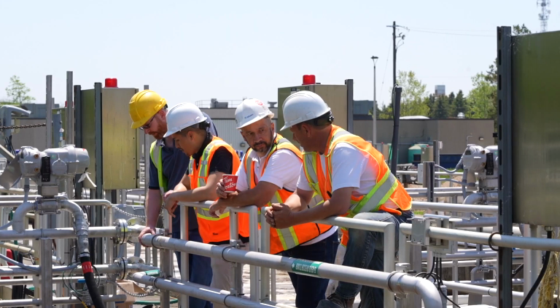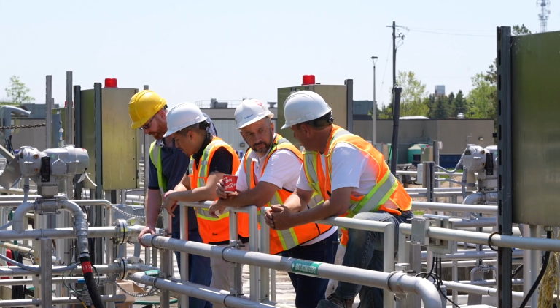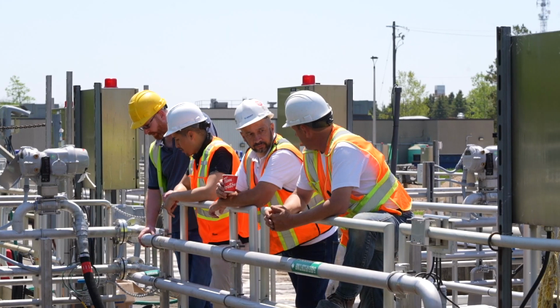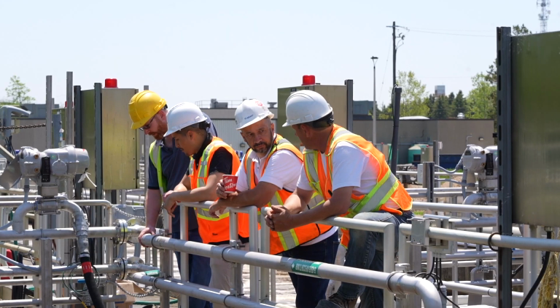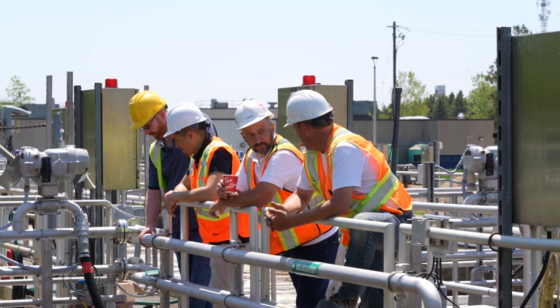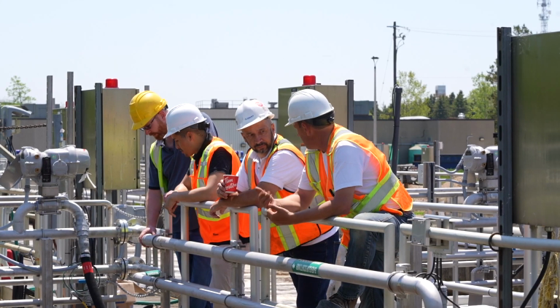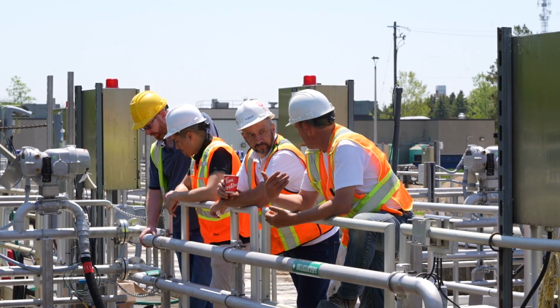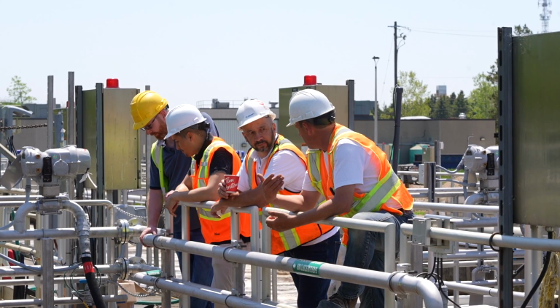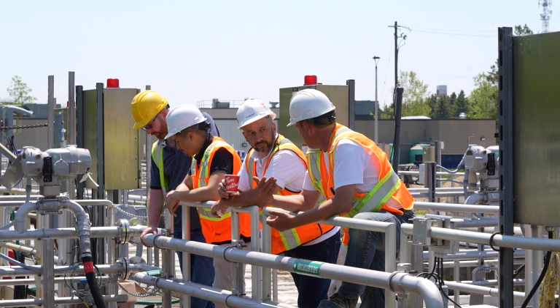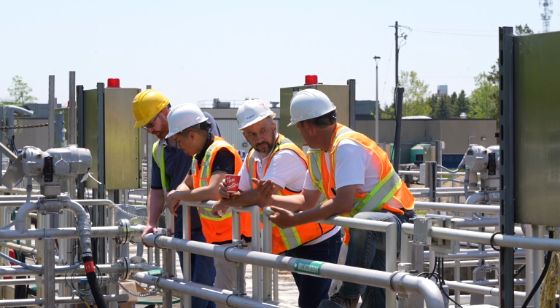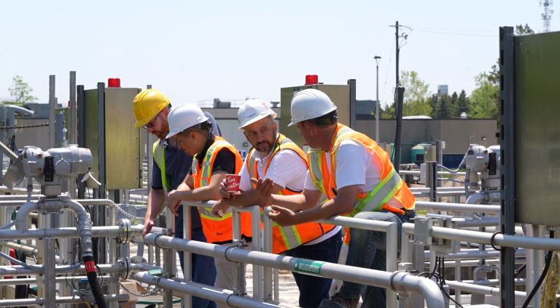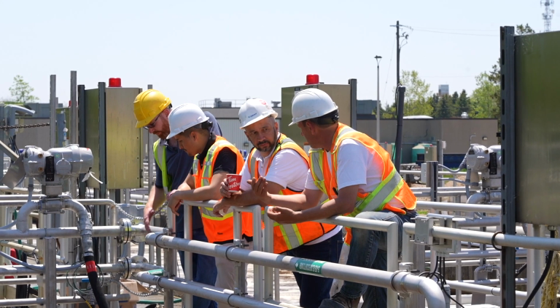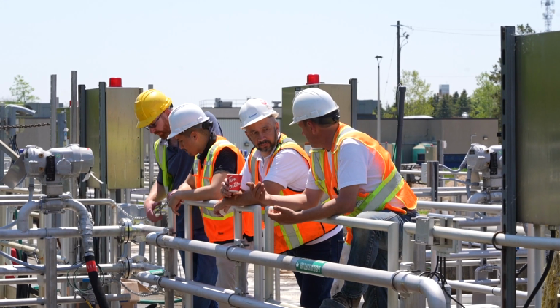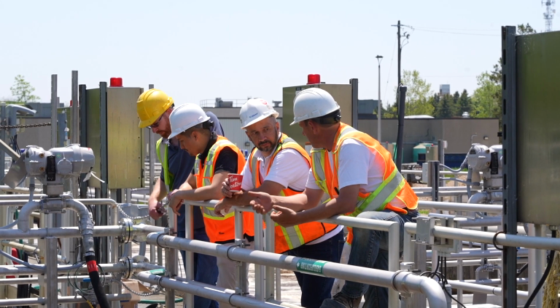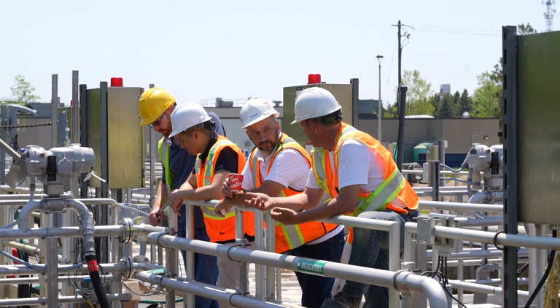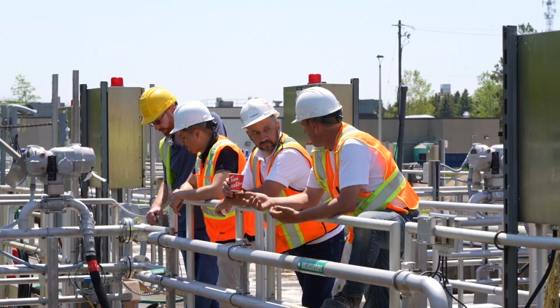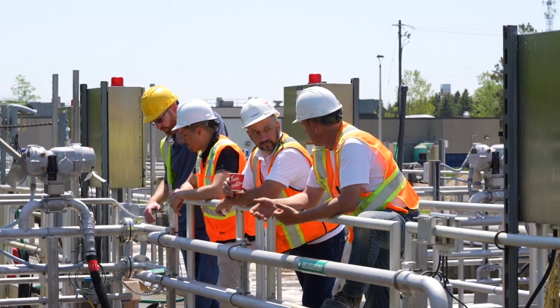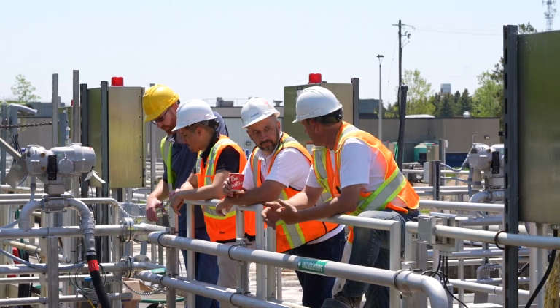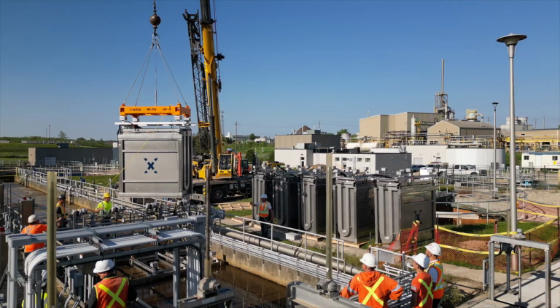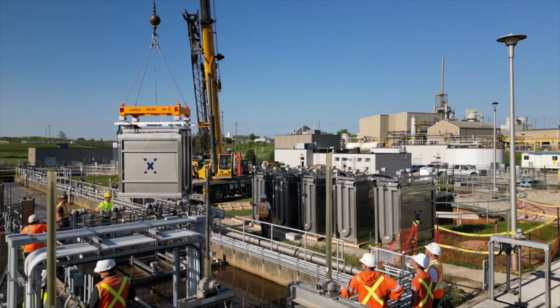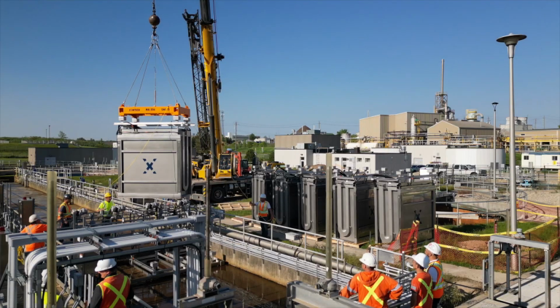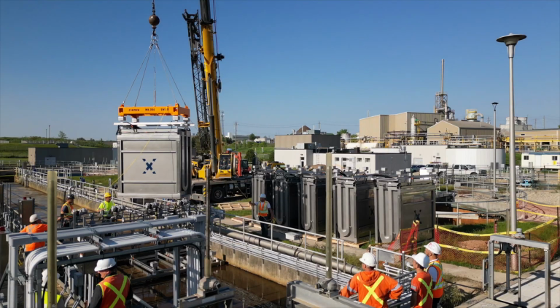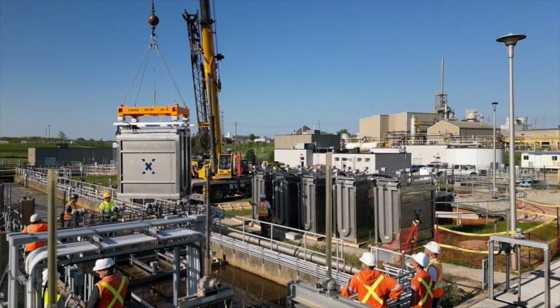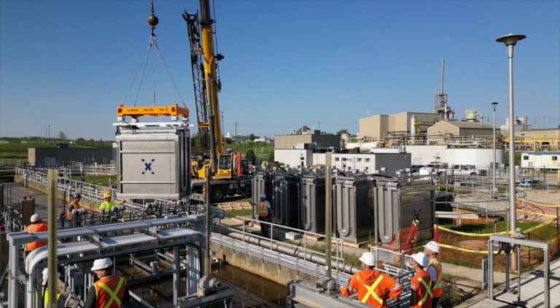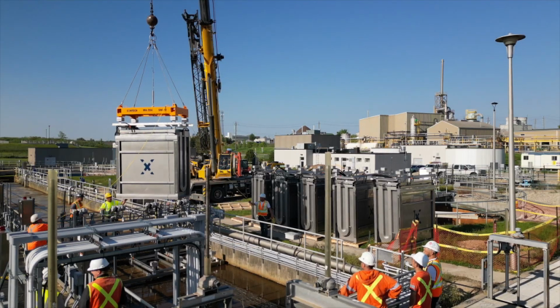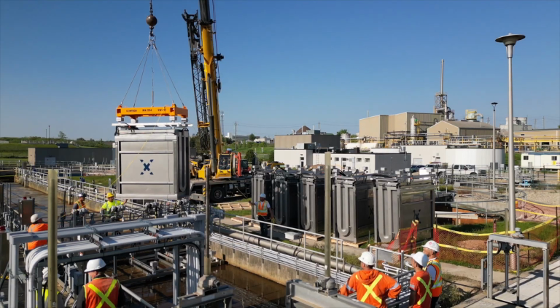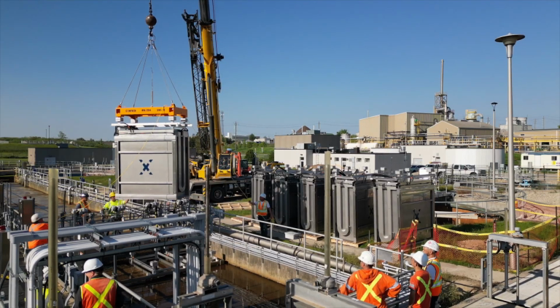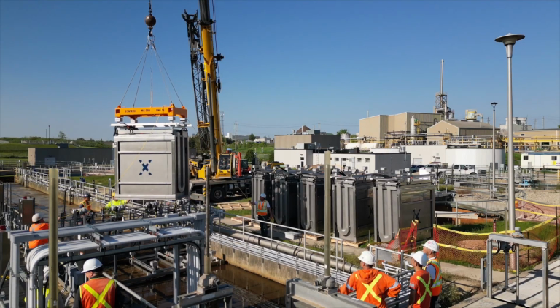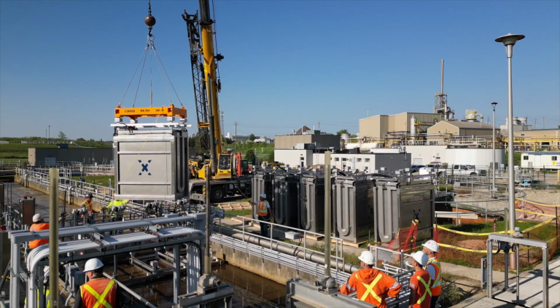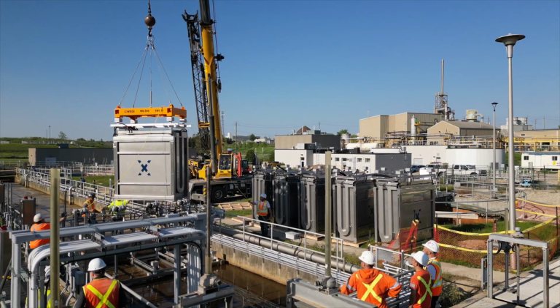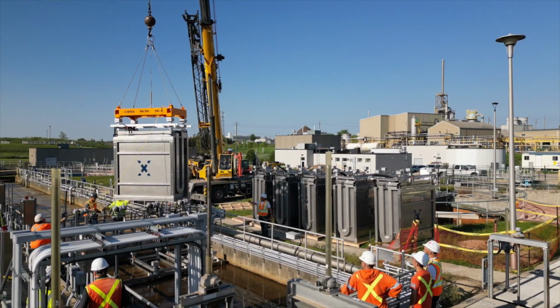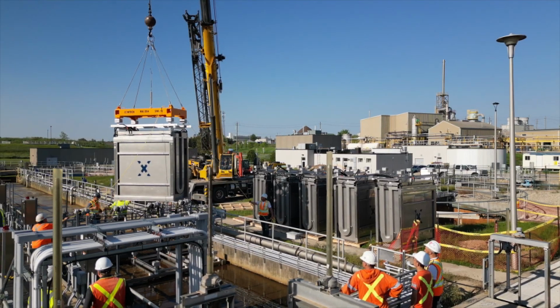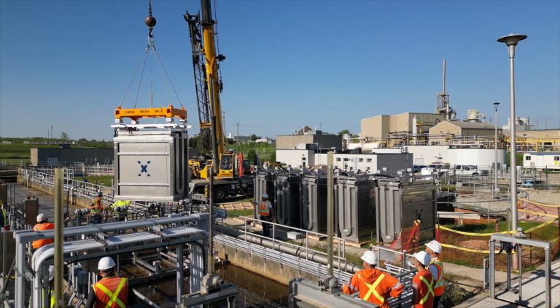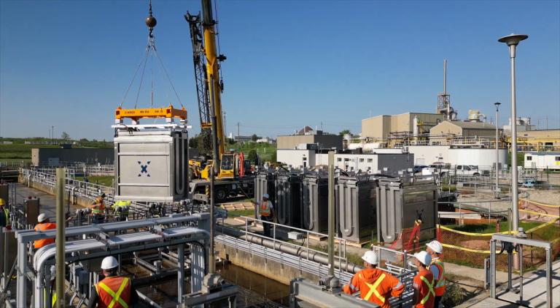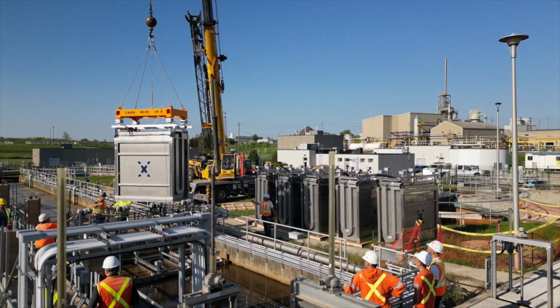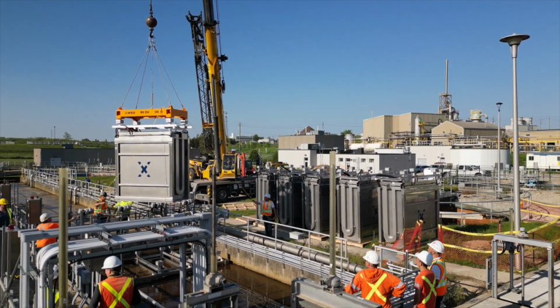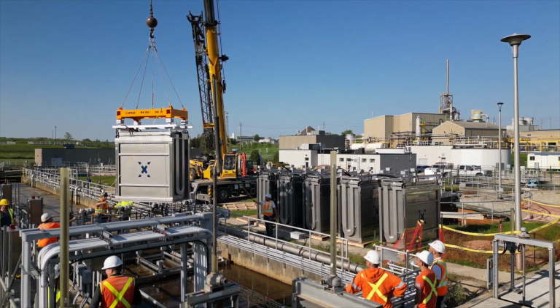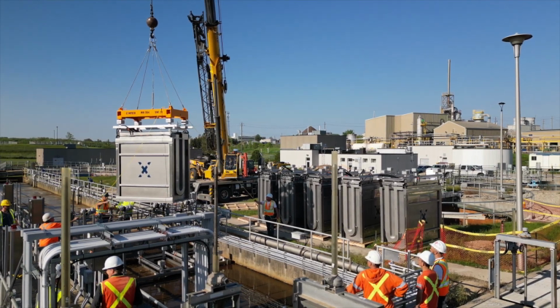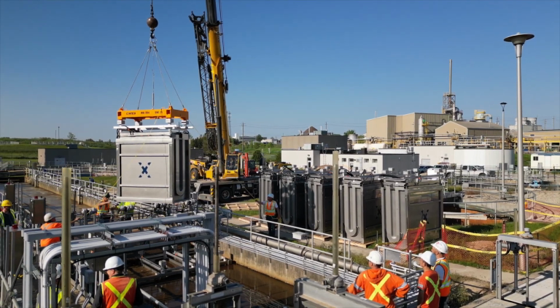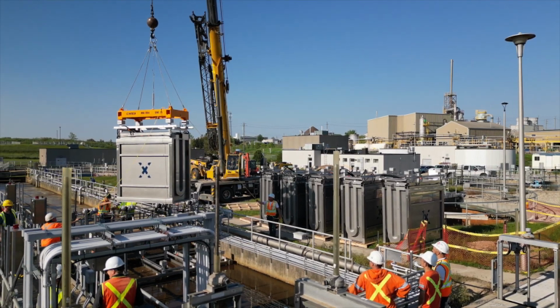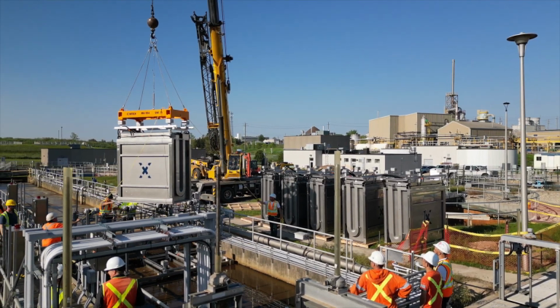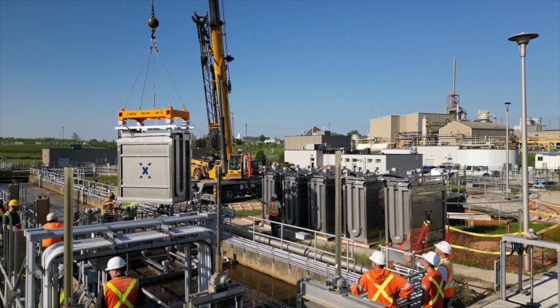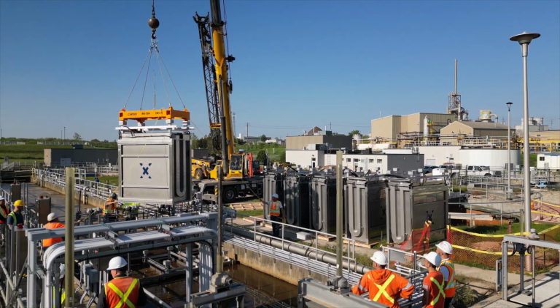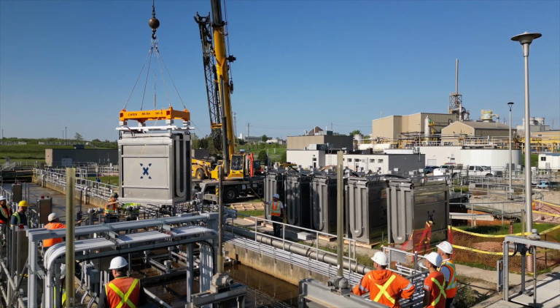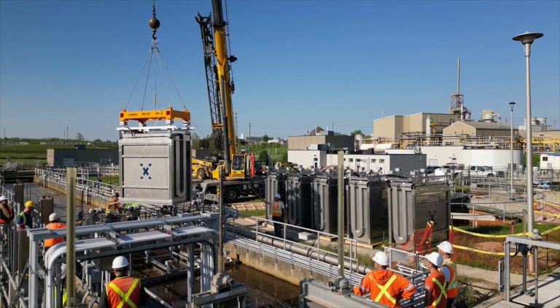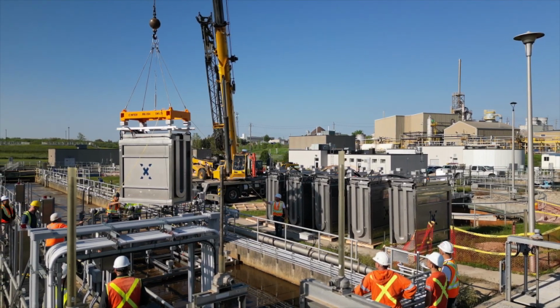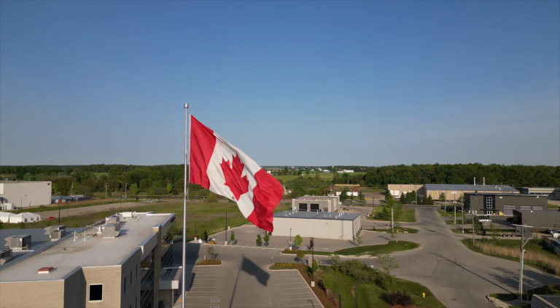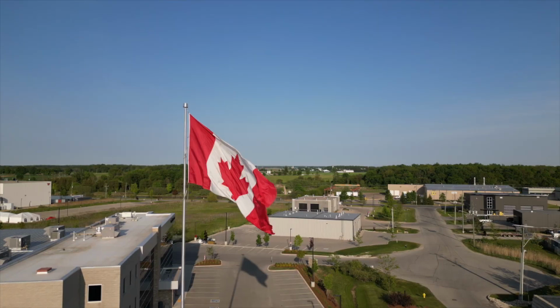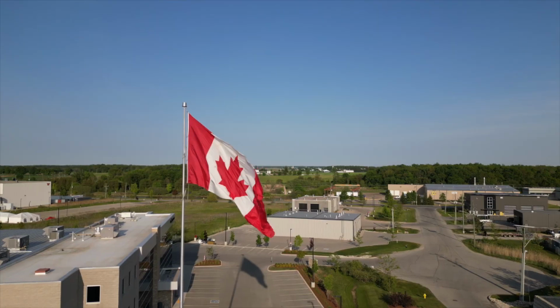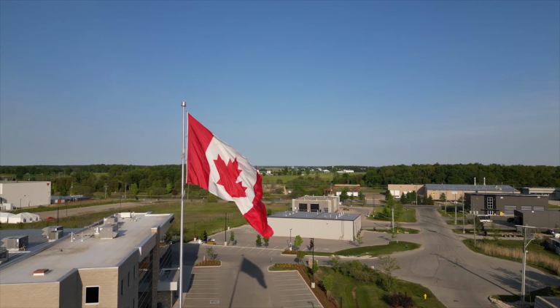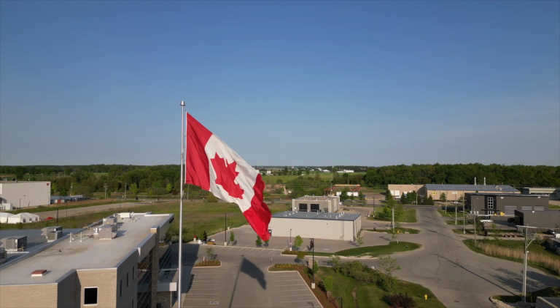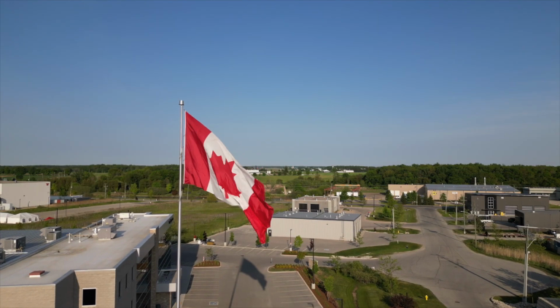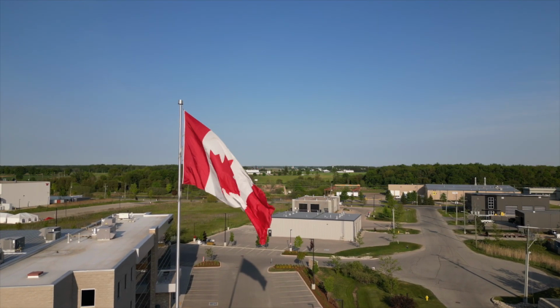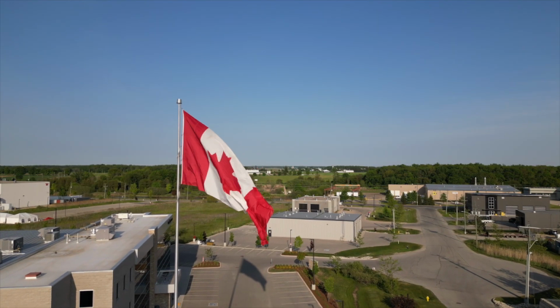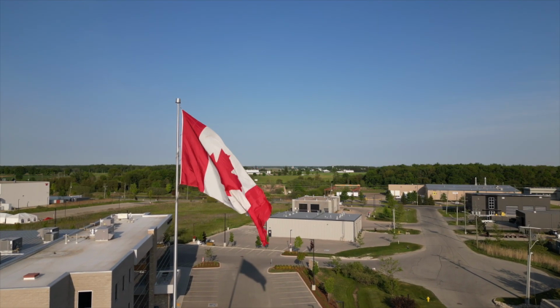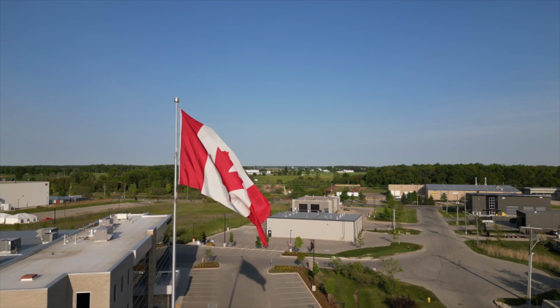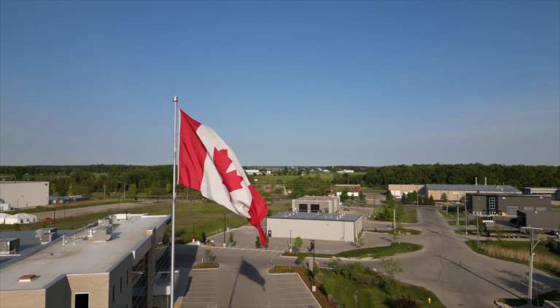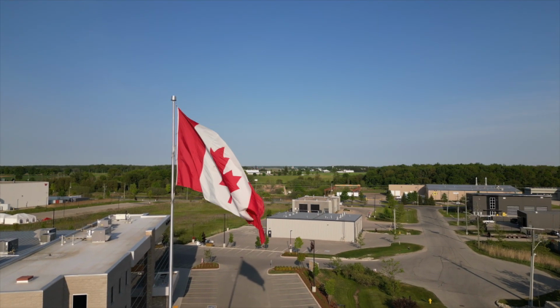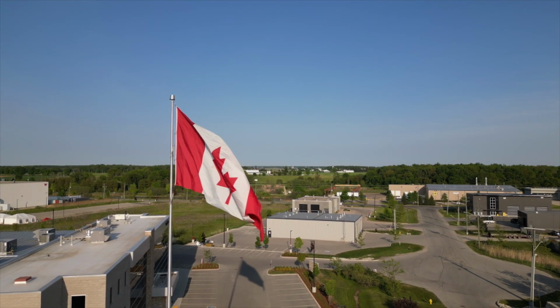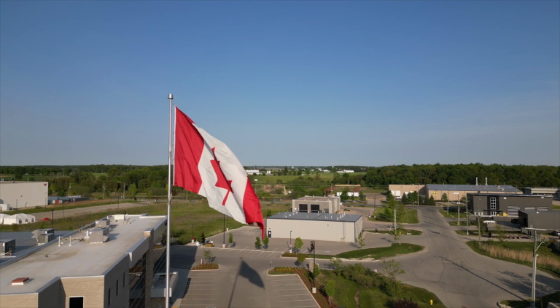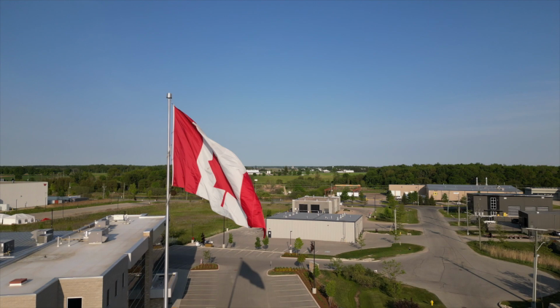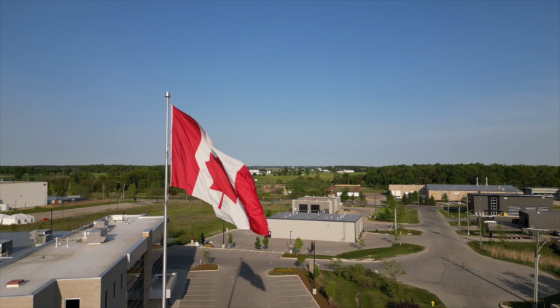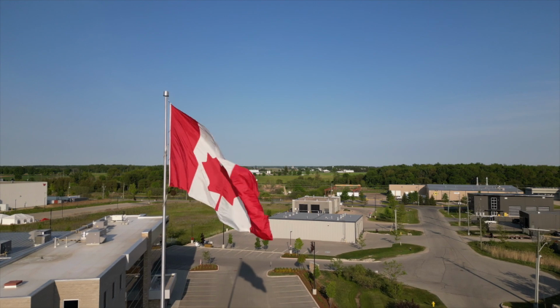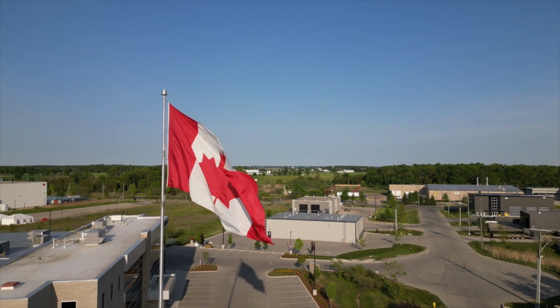Aquafi is very excited to be a part of this highly innovative project, and we are confident this is going to be the first of many installations in Canada.